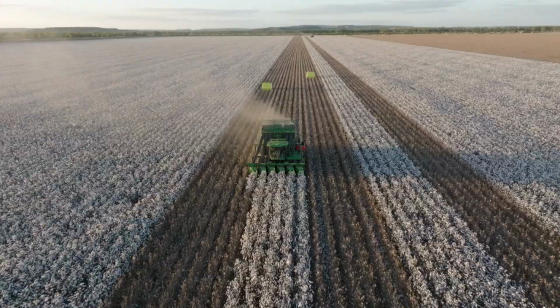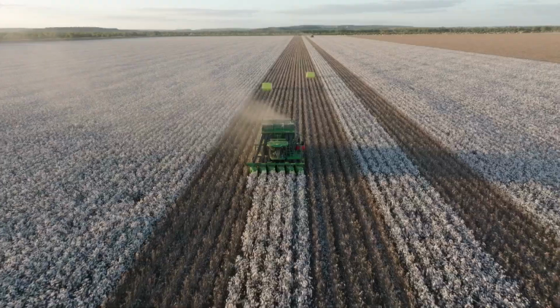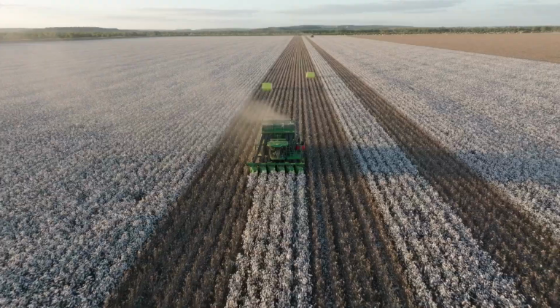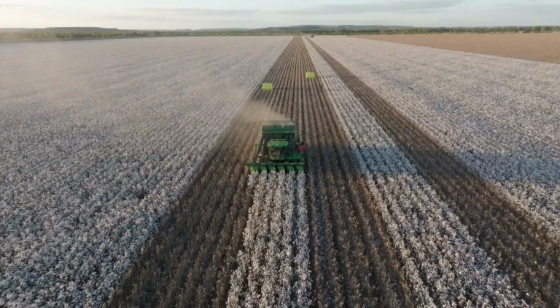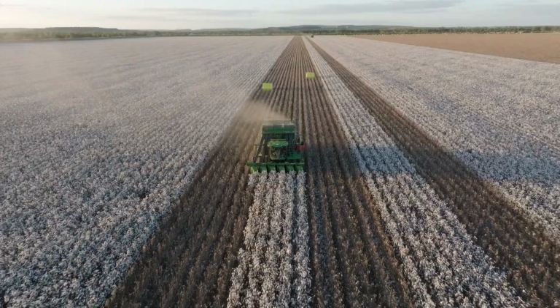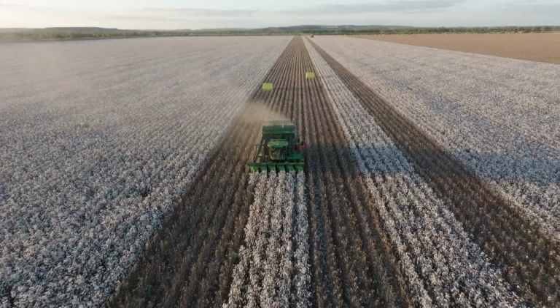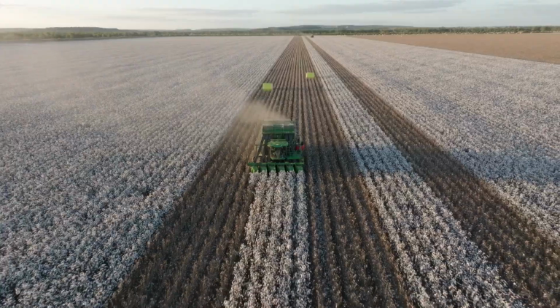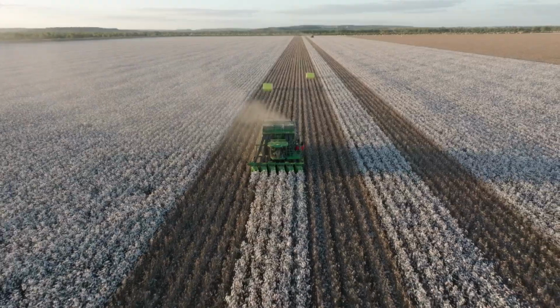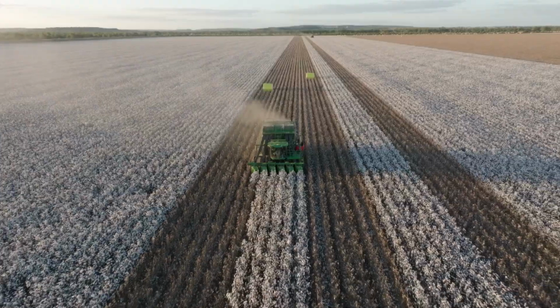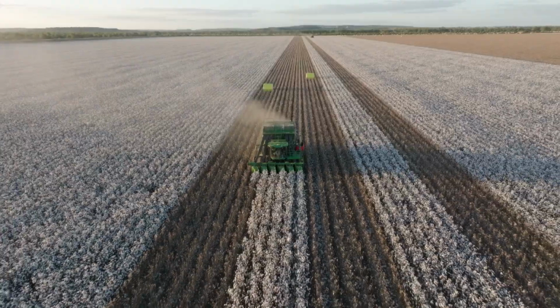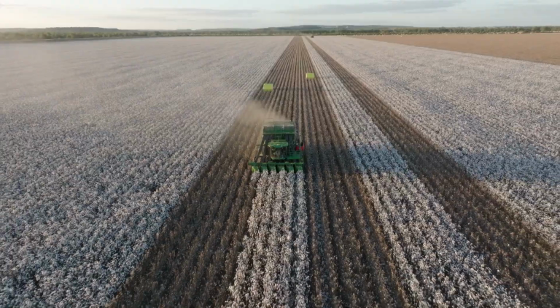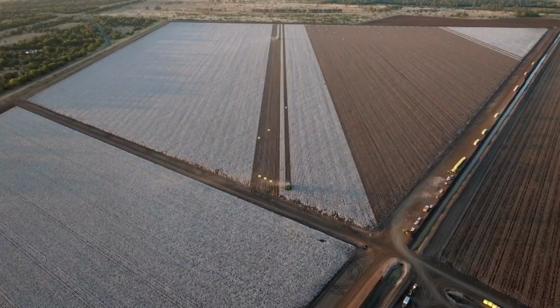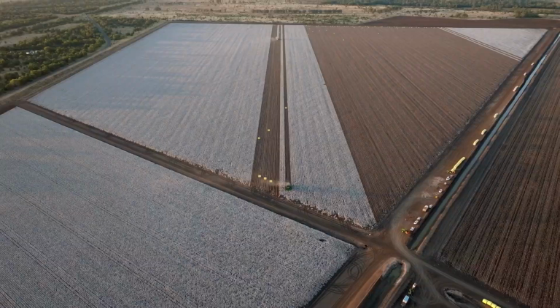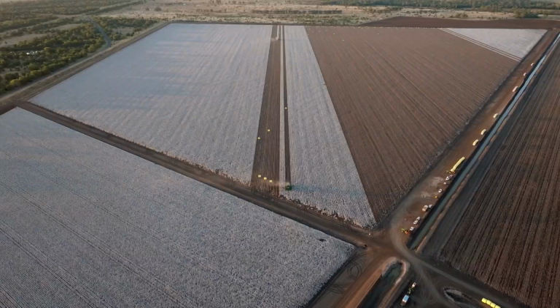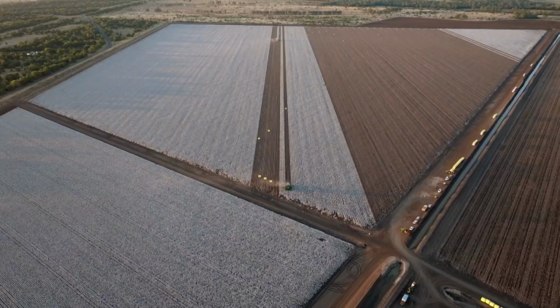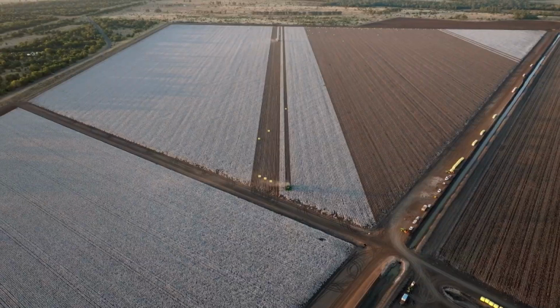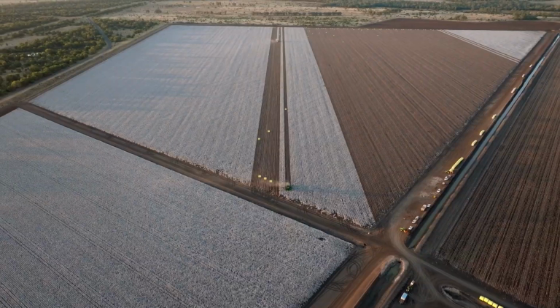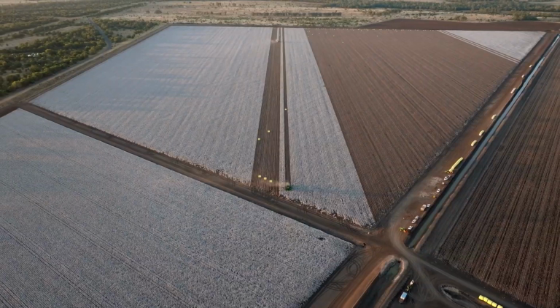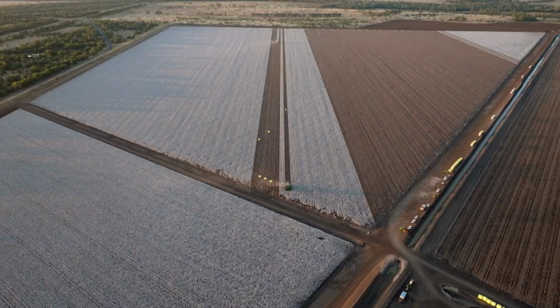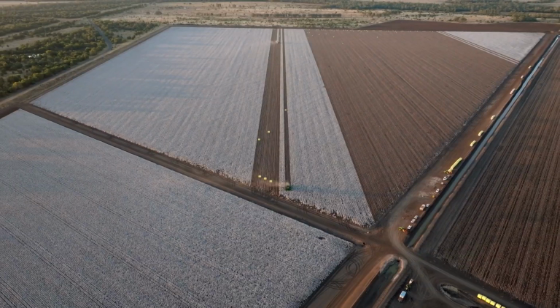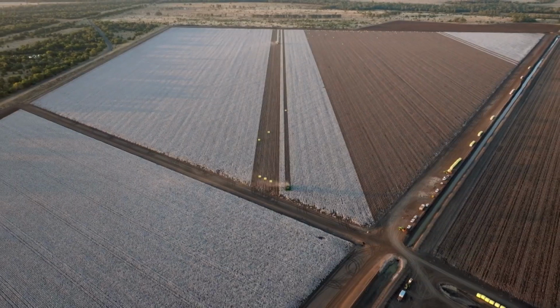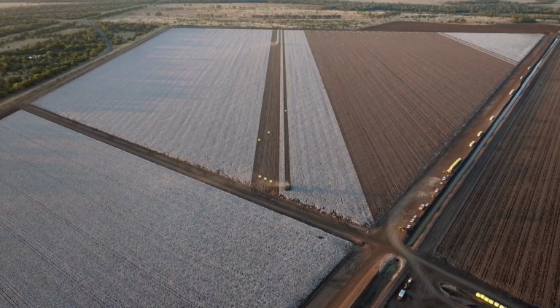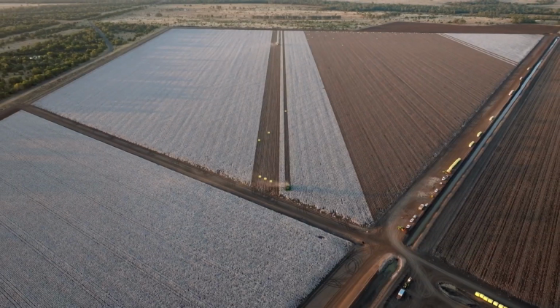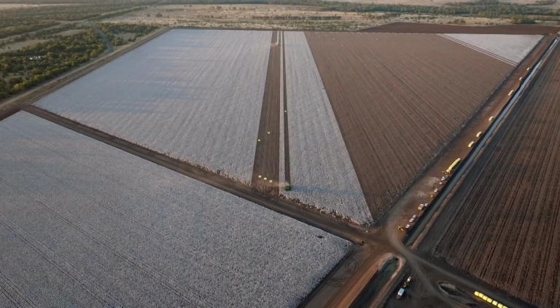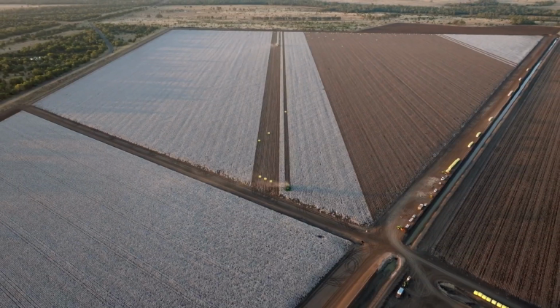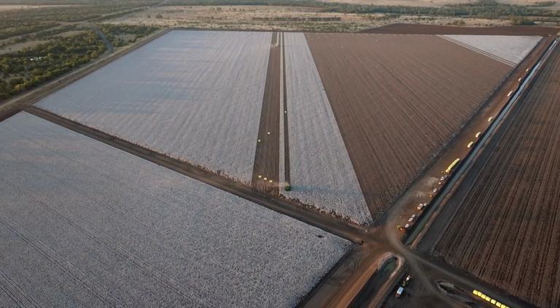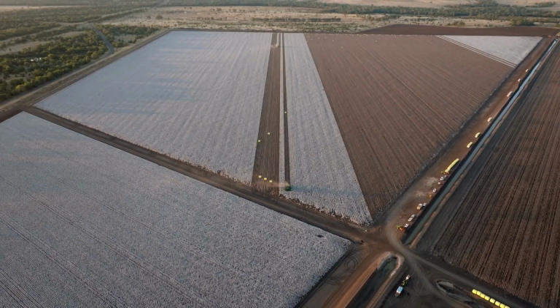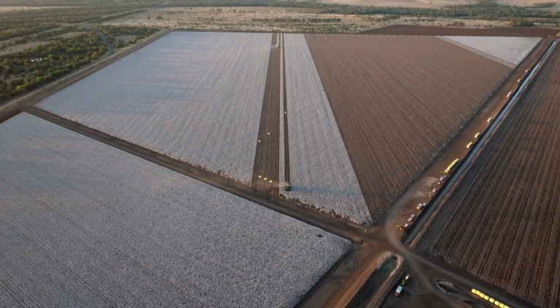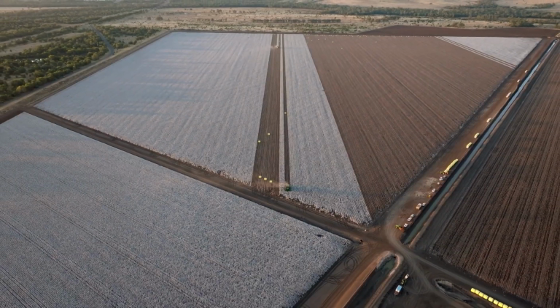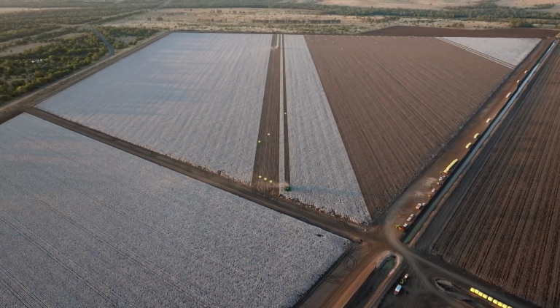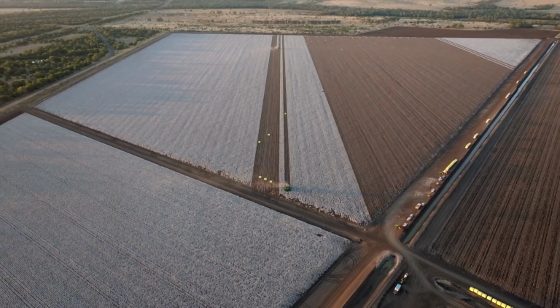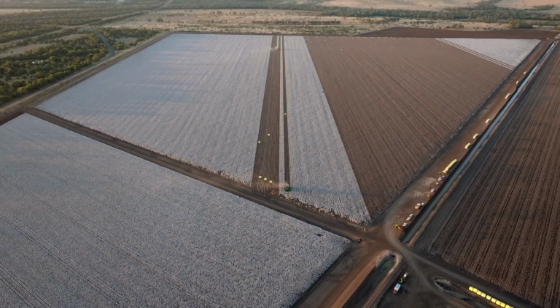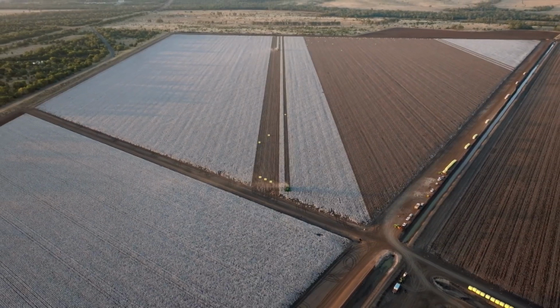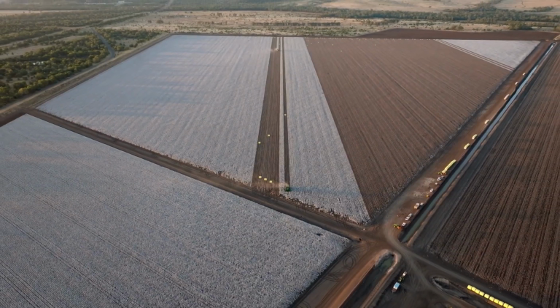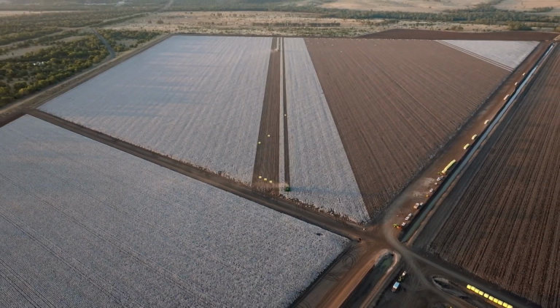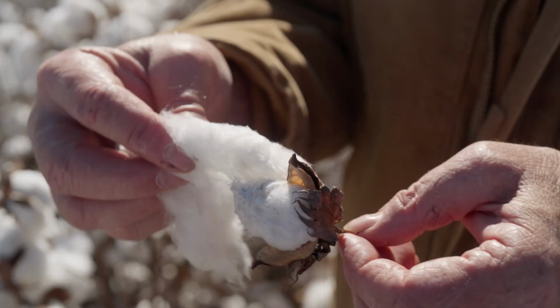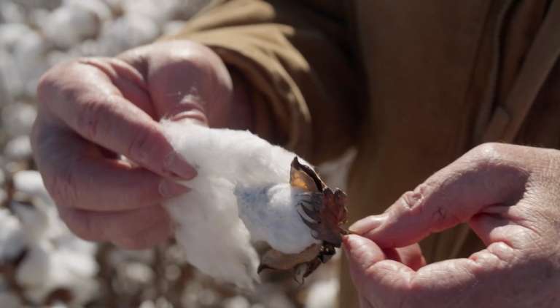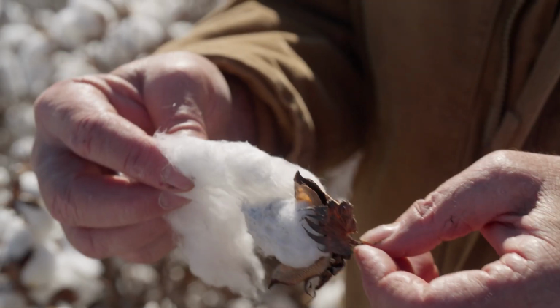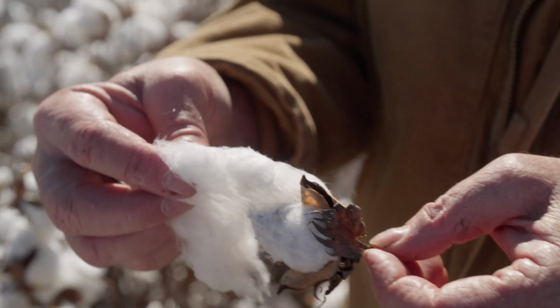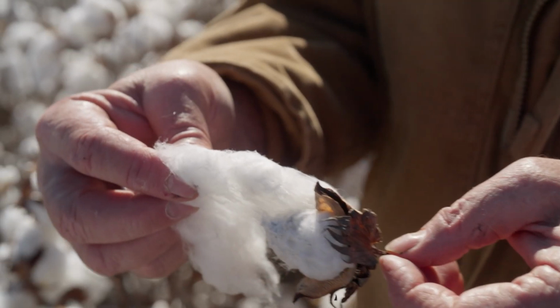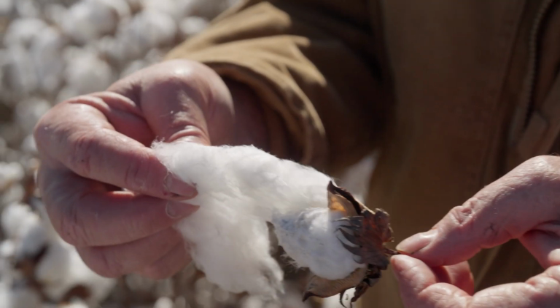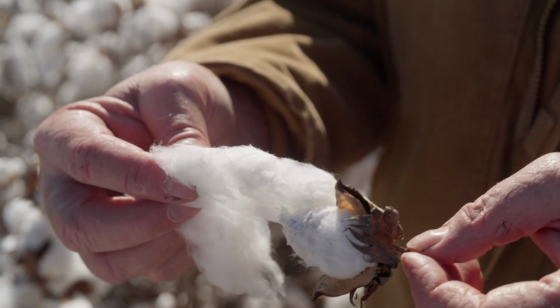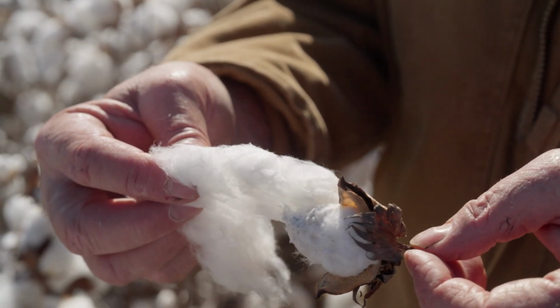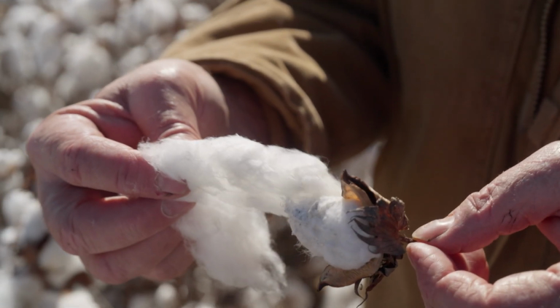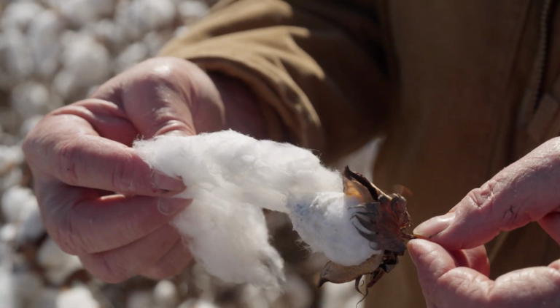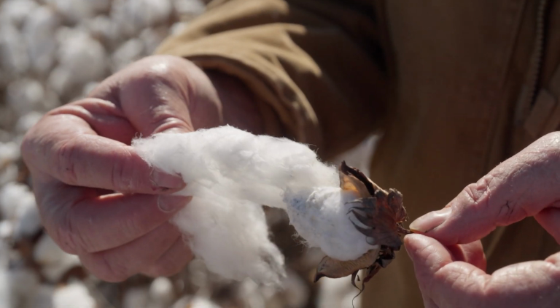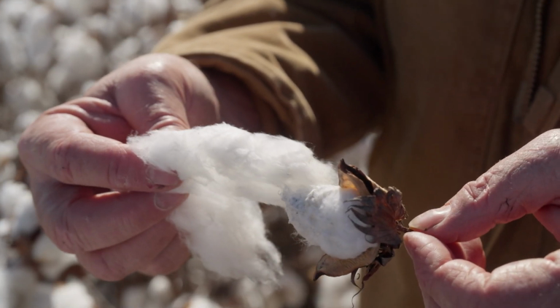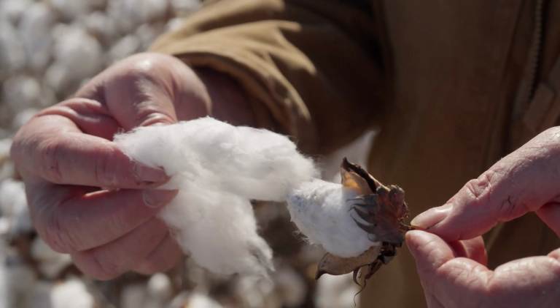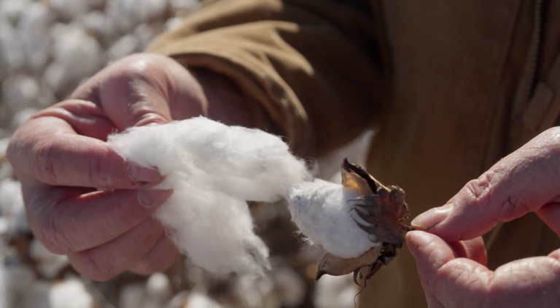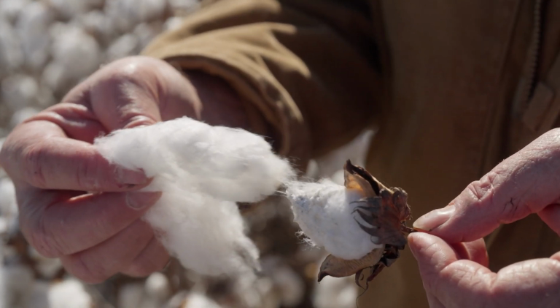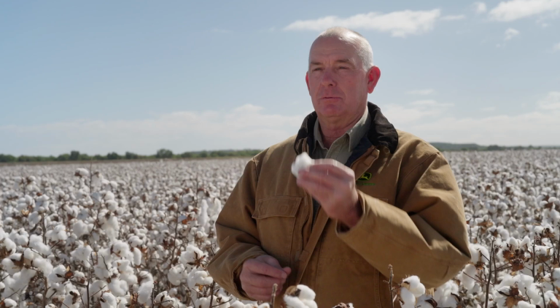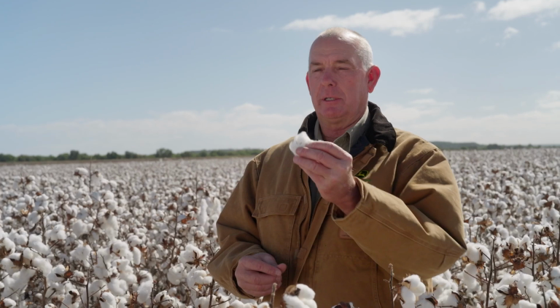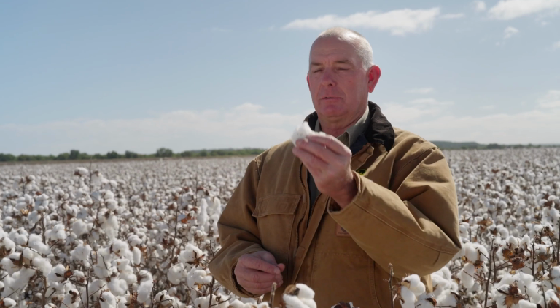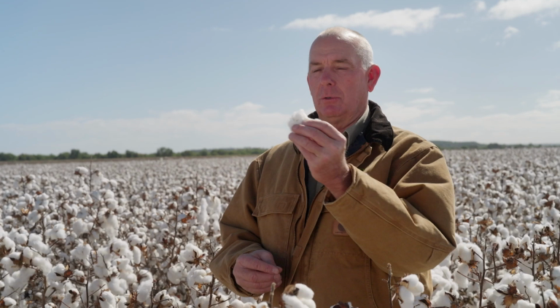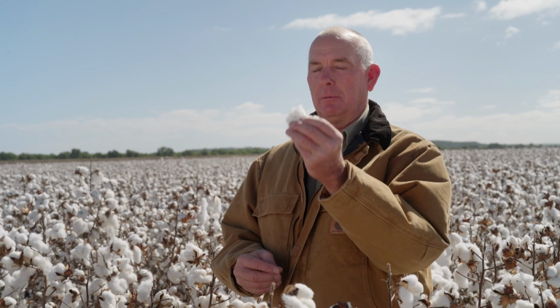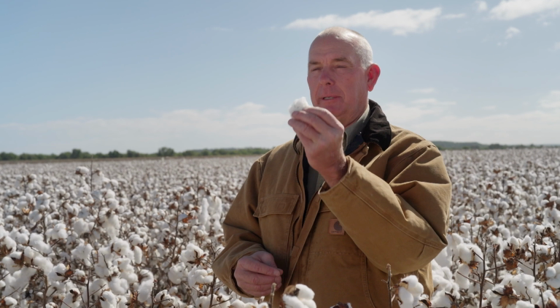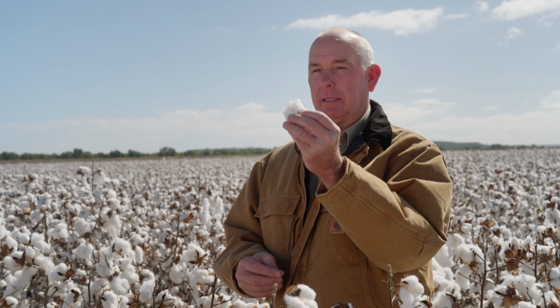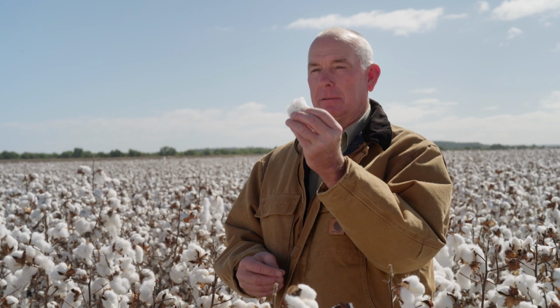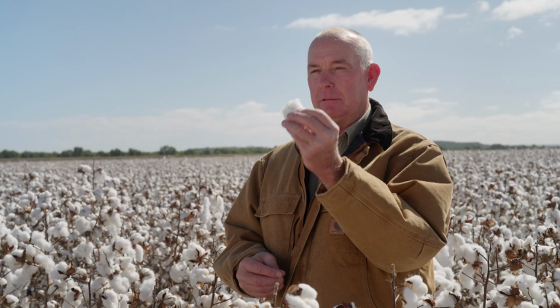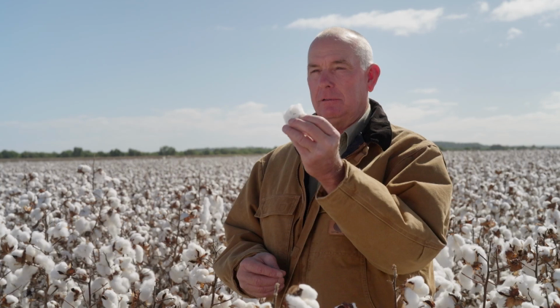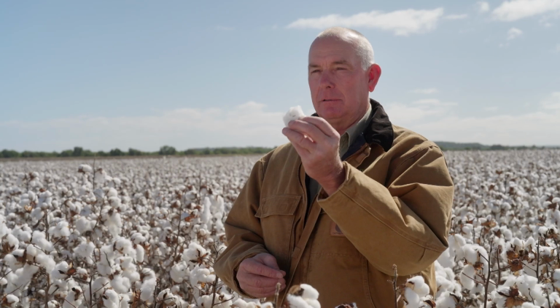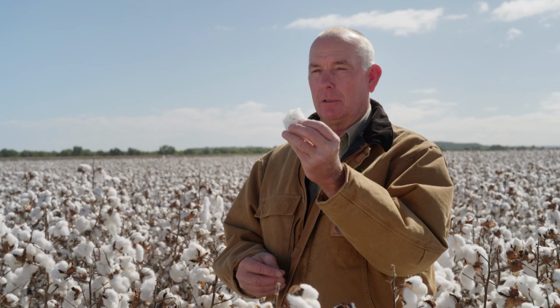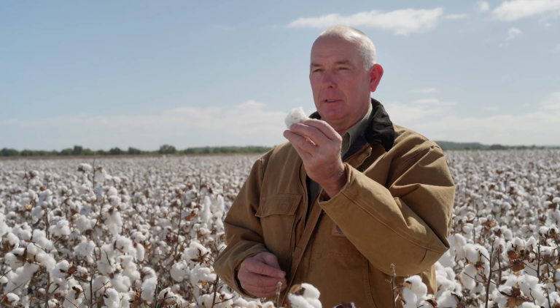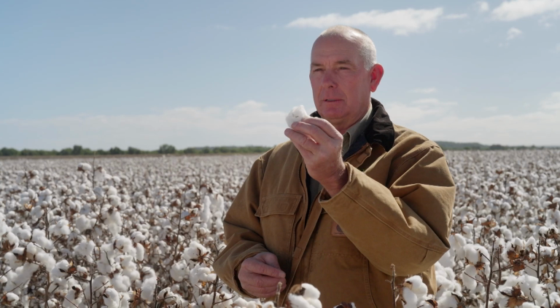Around the world, this fluffy stuff is known as white gold. This is what it's all about. This is cotton.